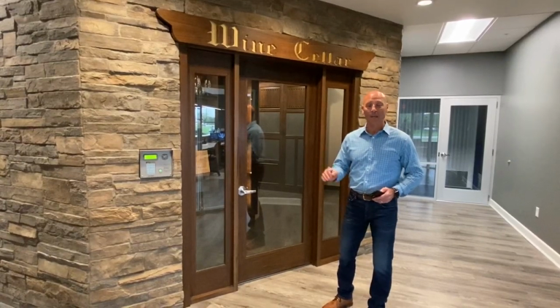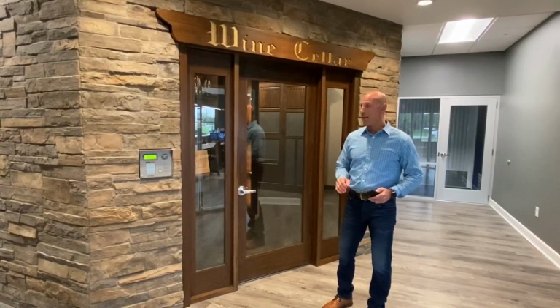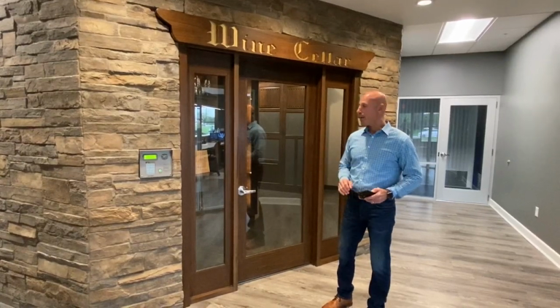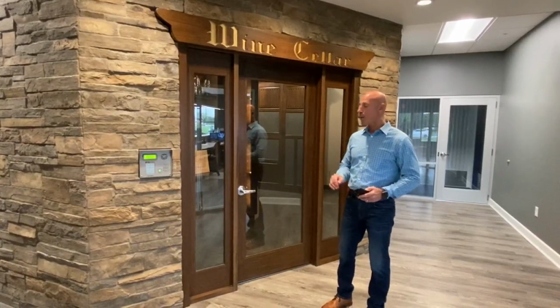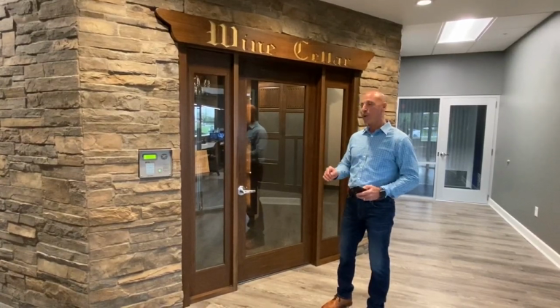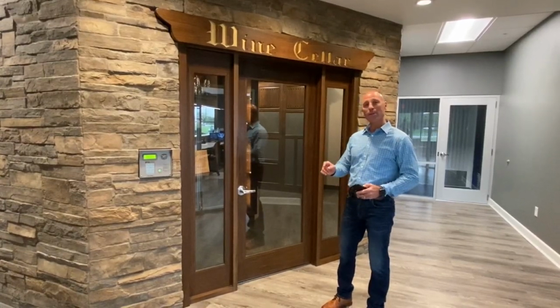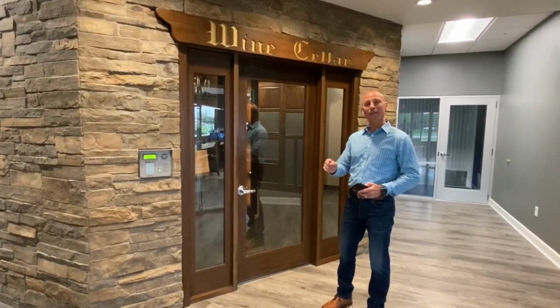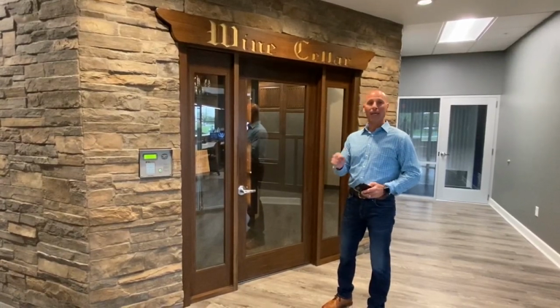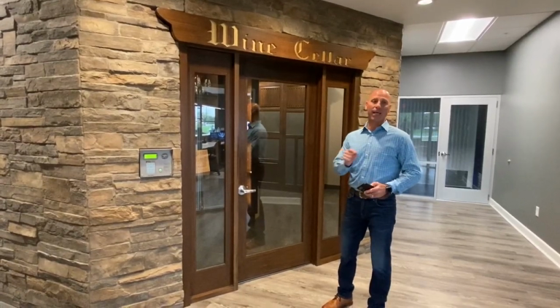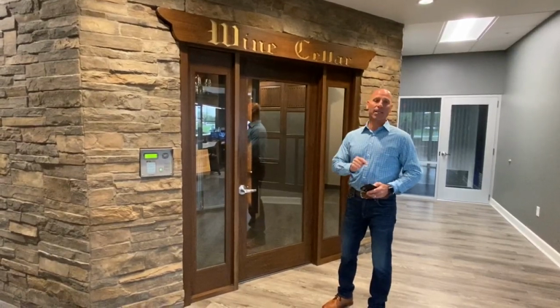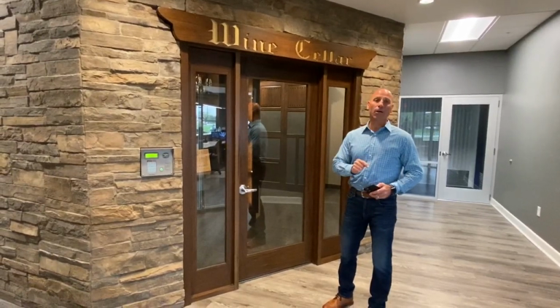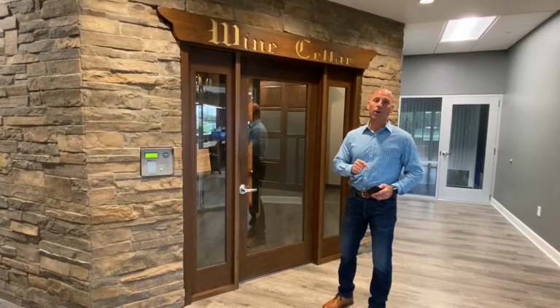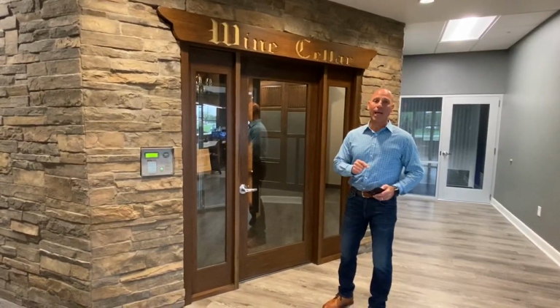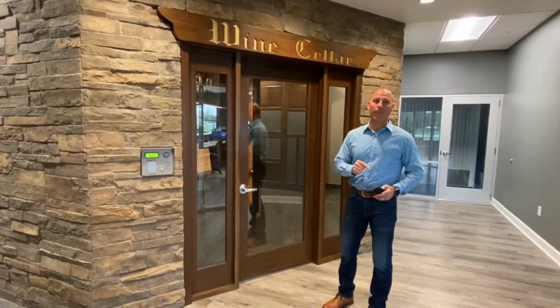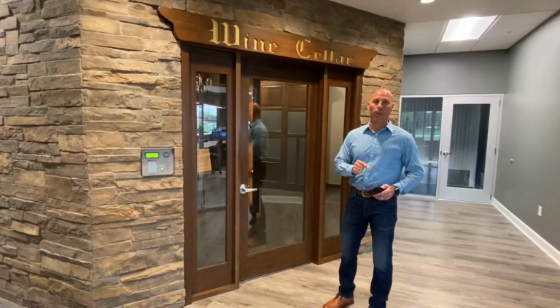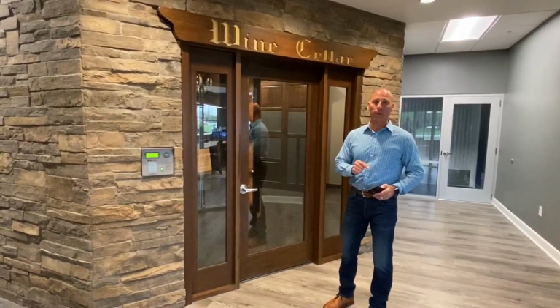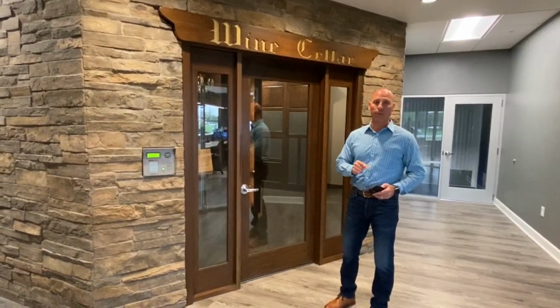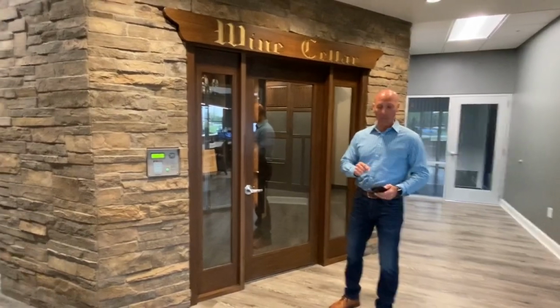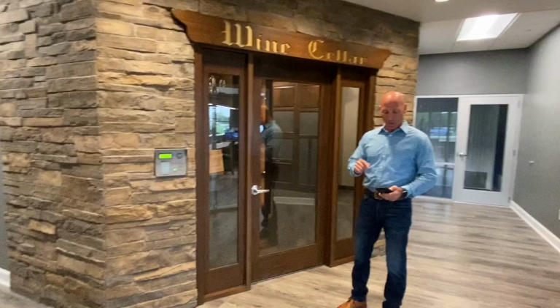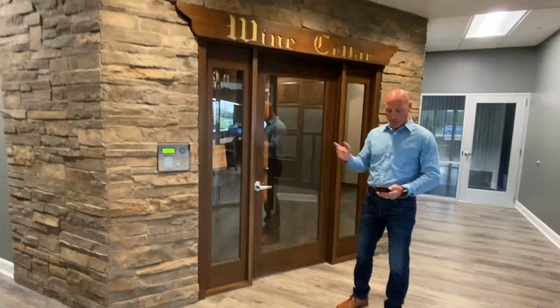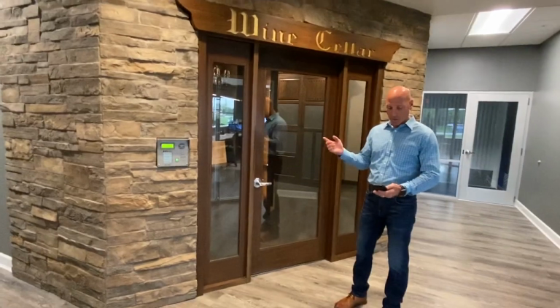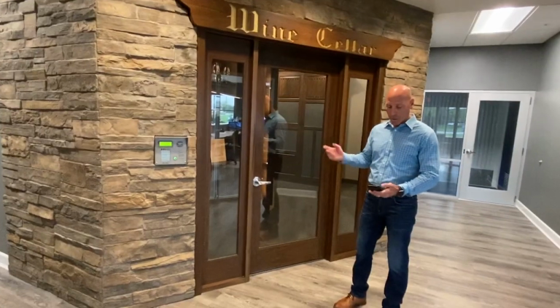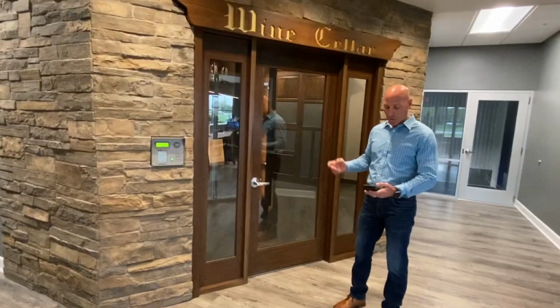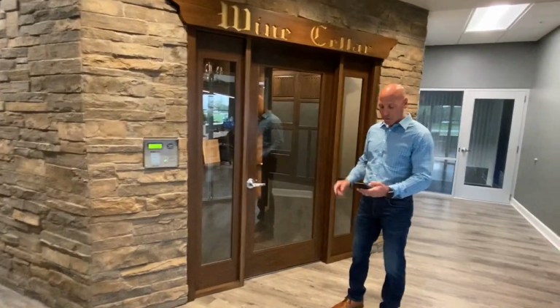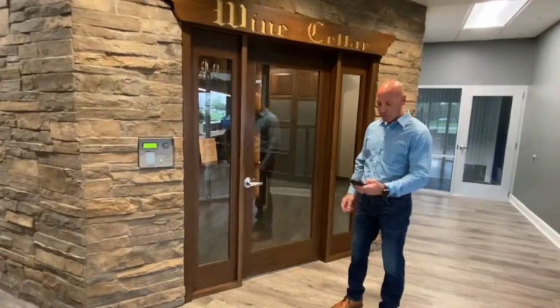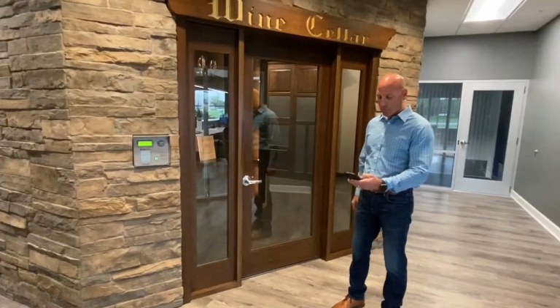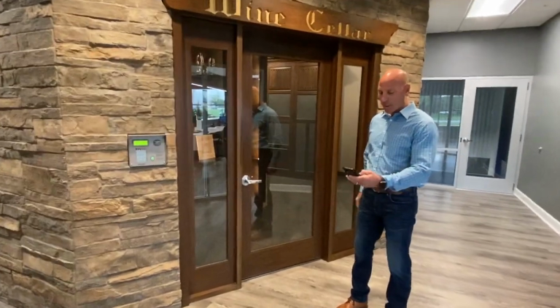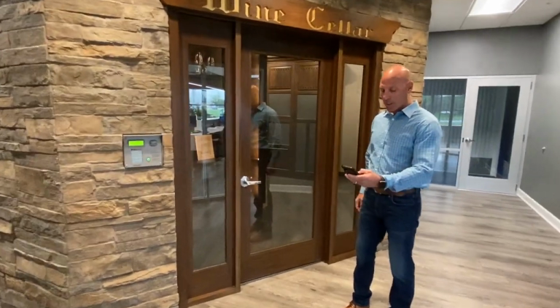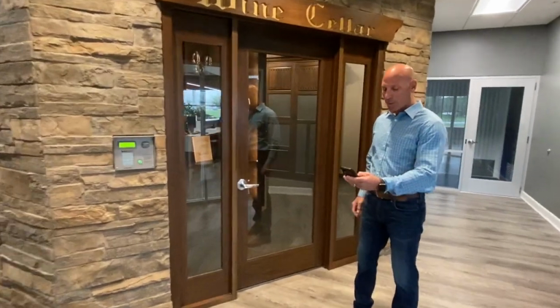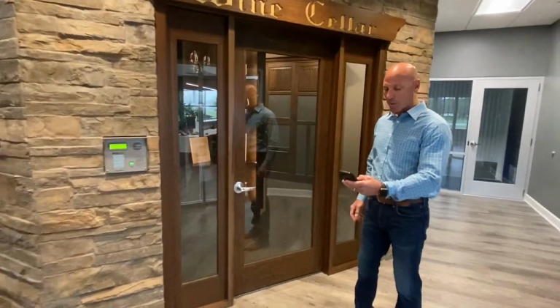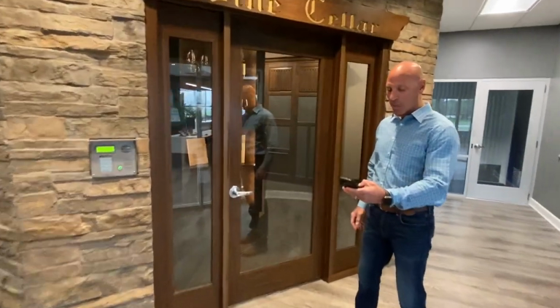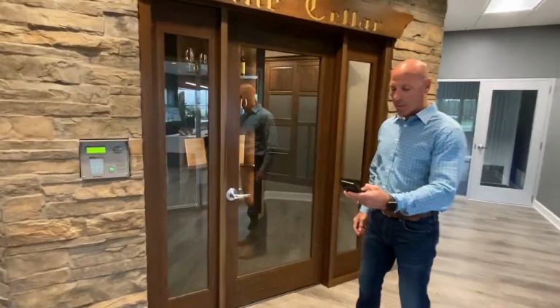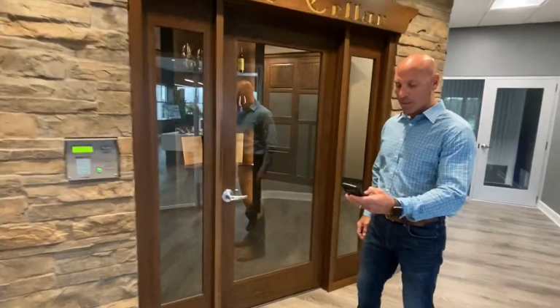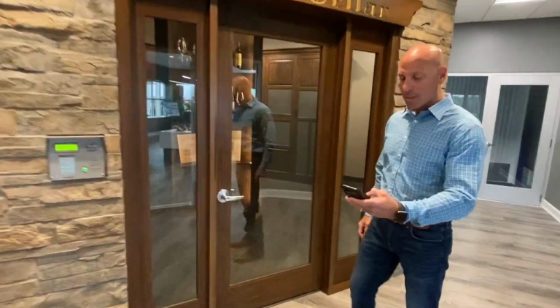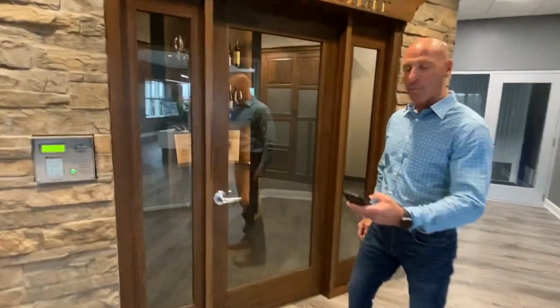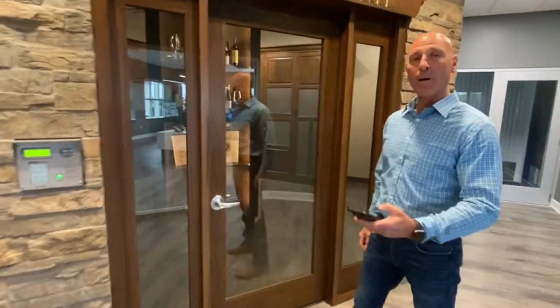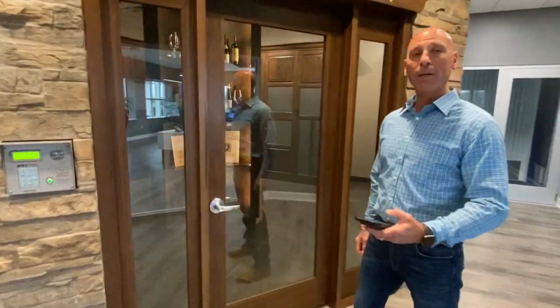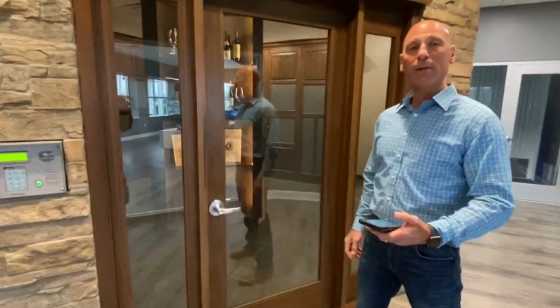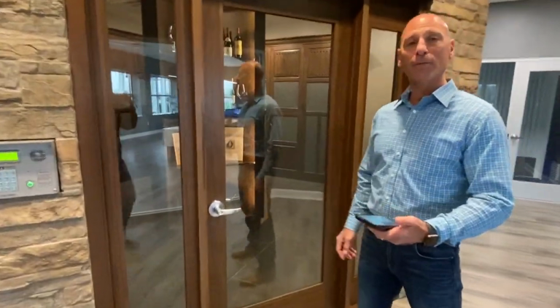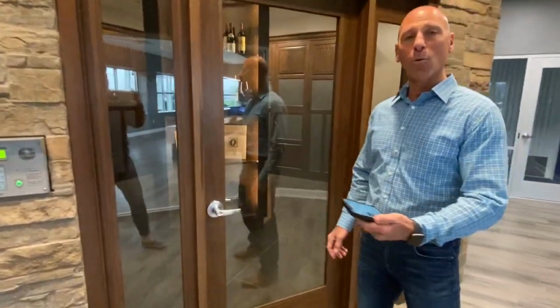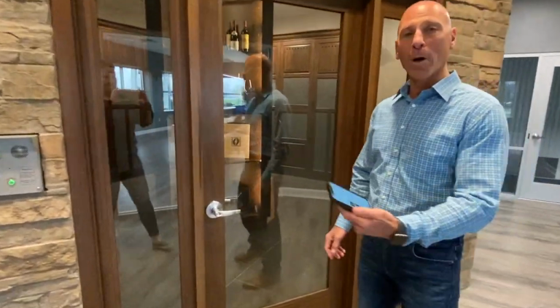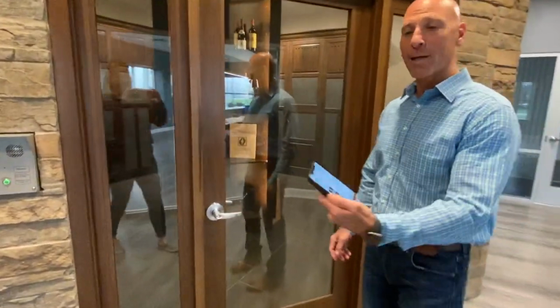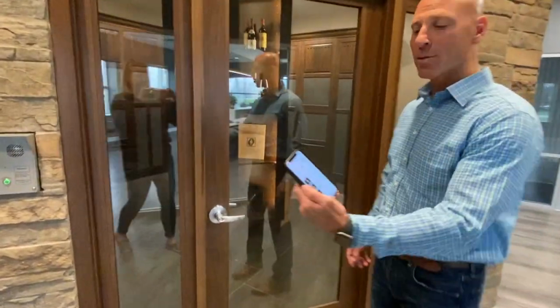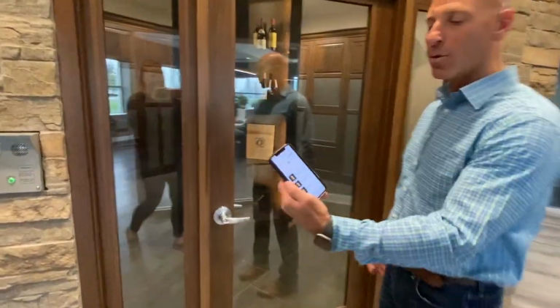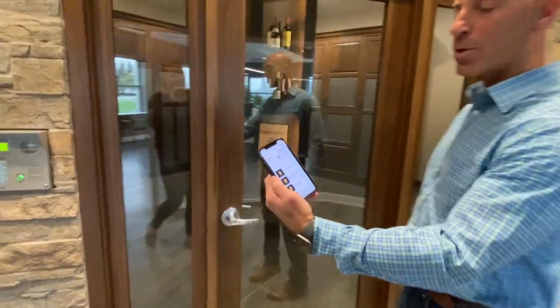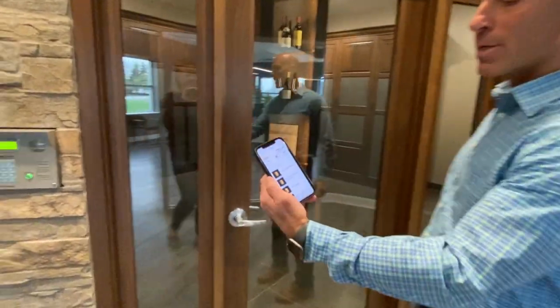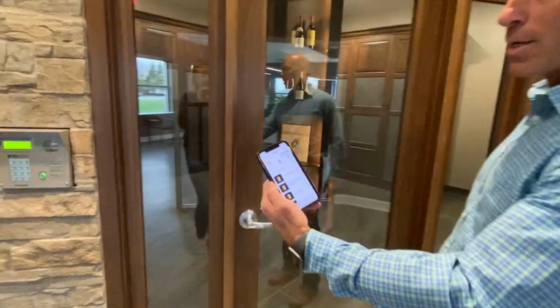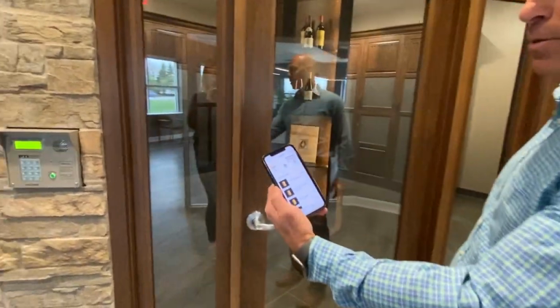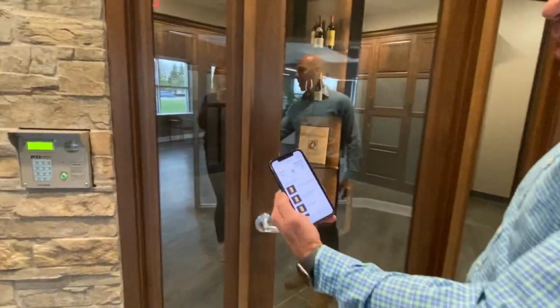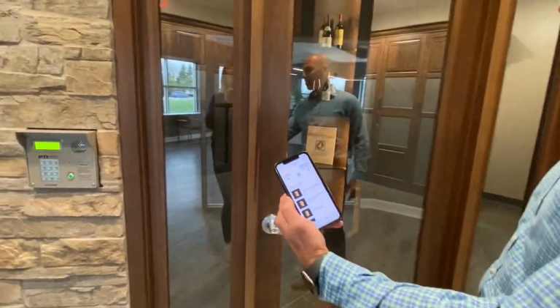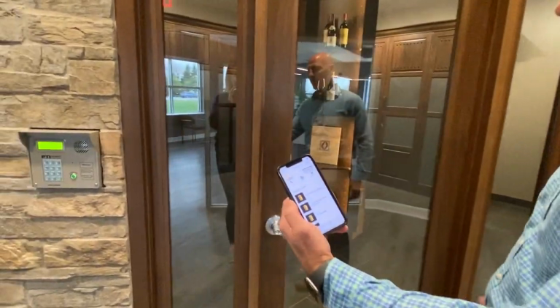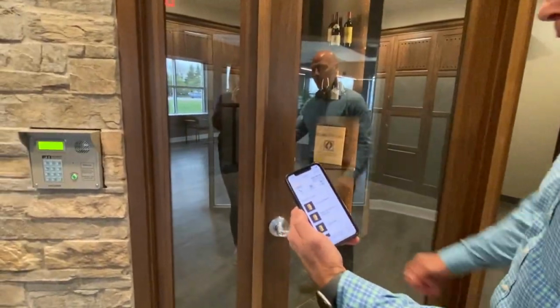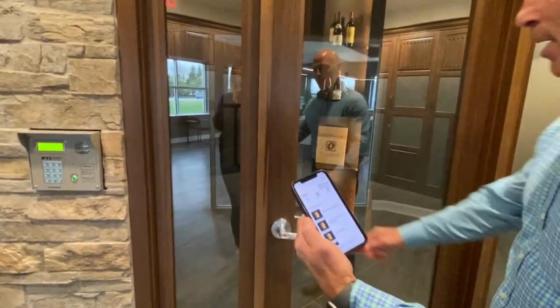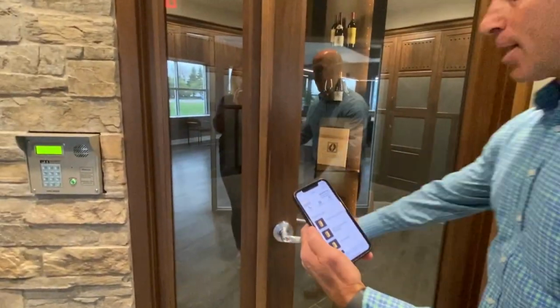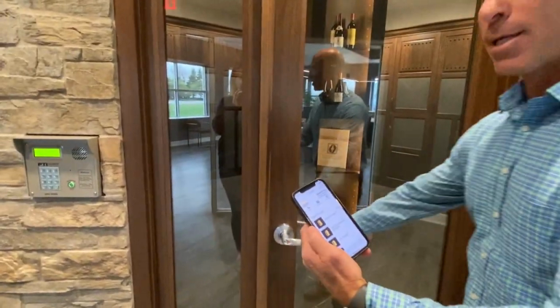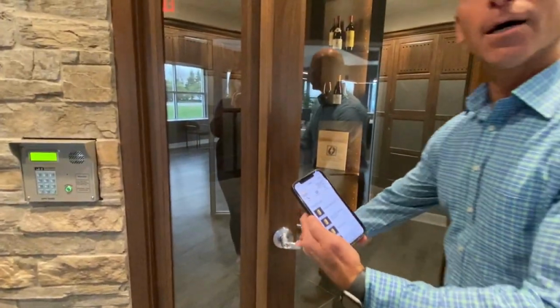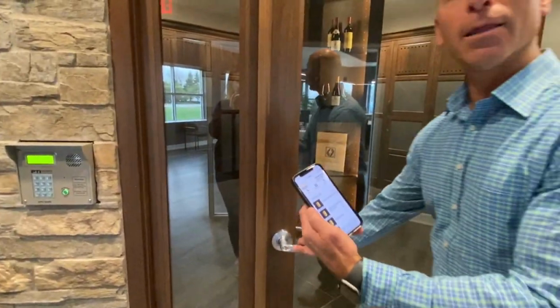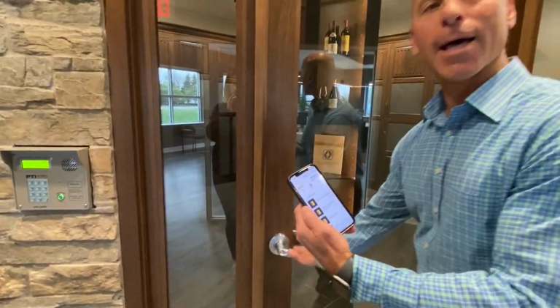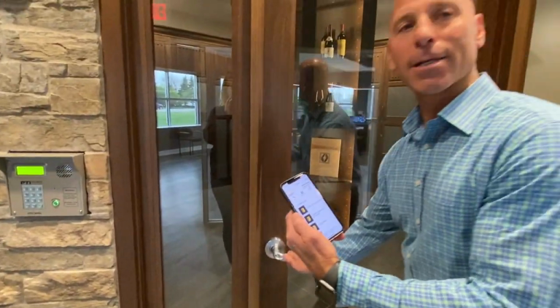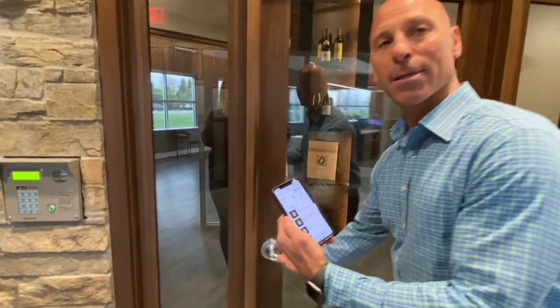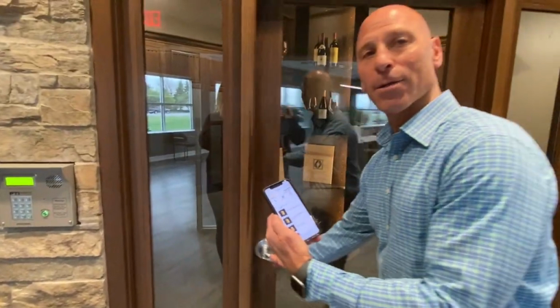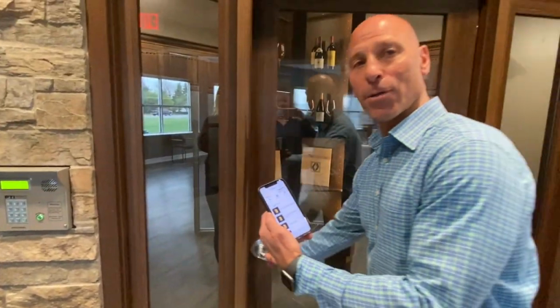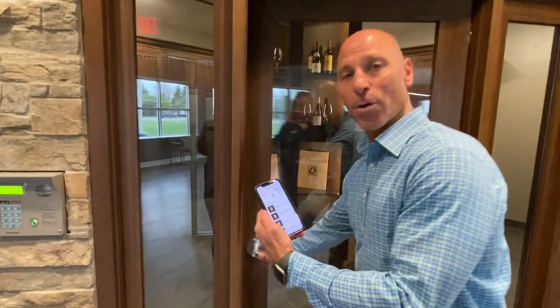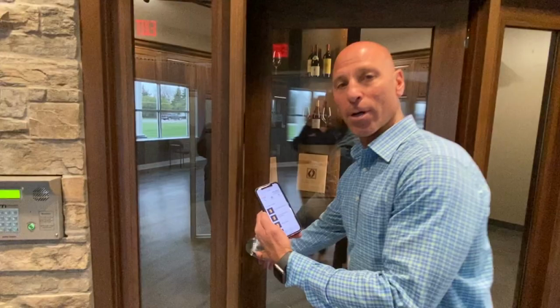I mentioned the EasyCode app earlier — all you do is hit the button for wine storage on your app and it unlocks the door.